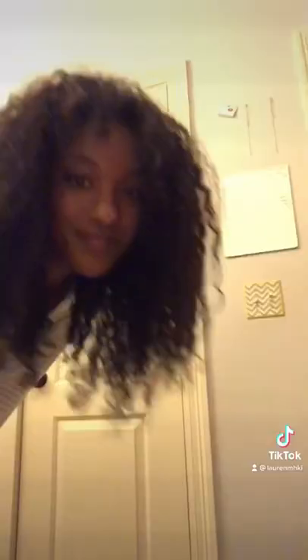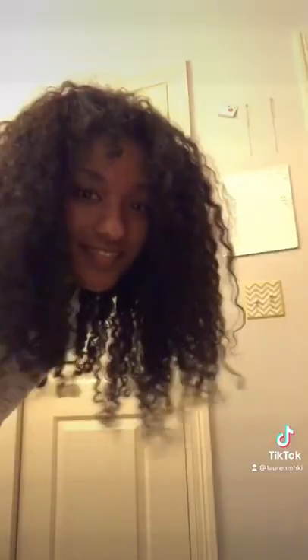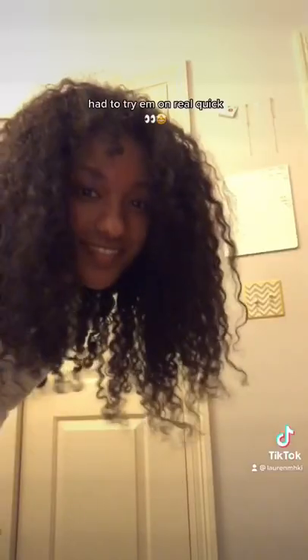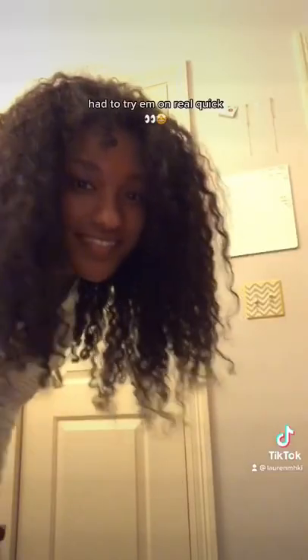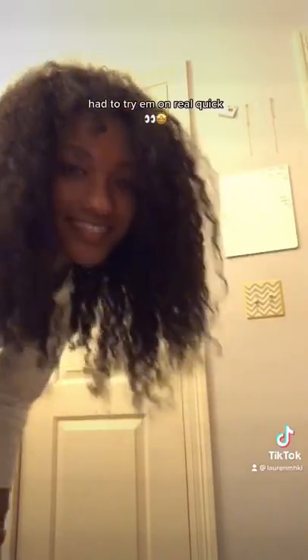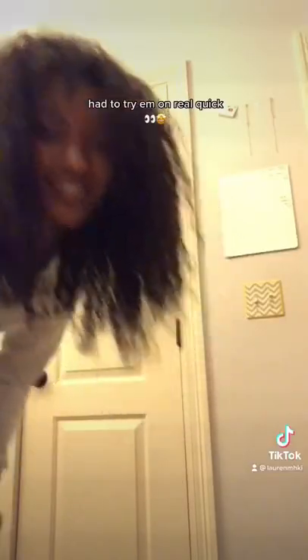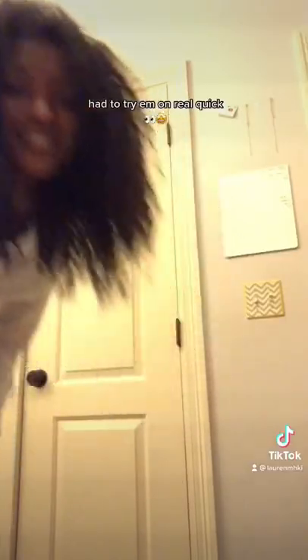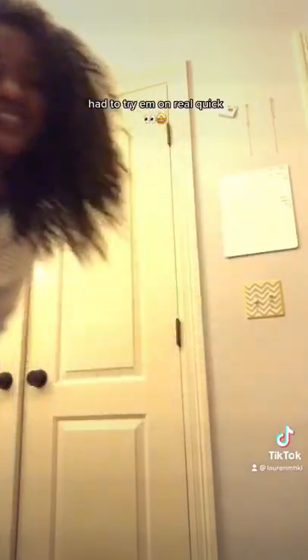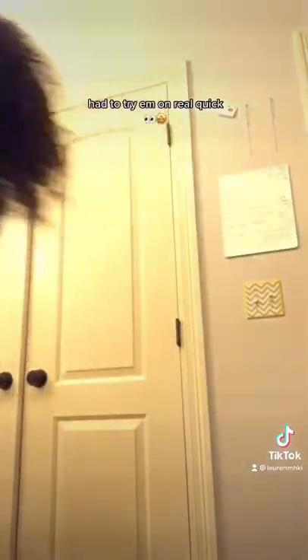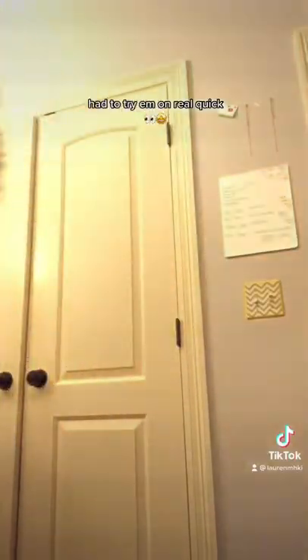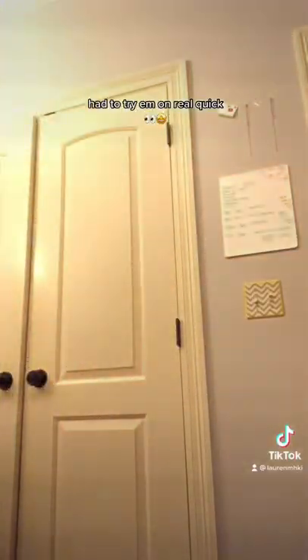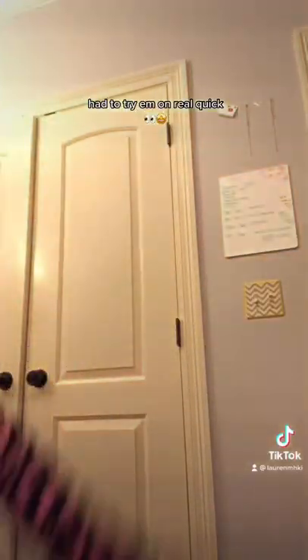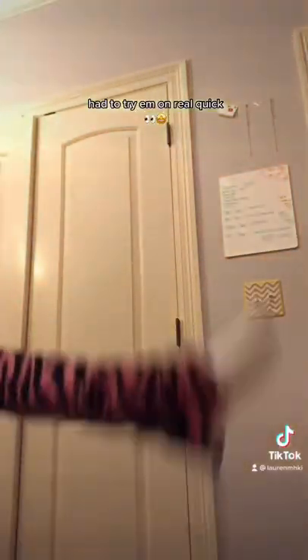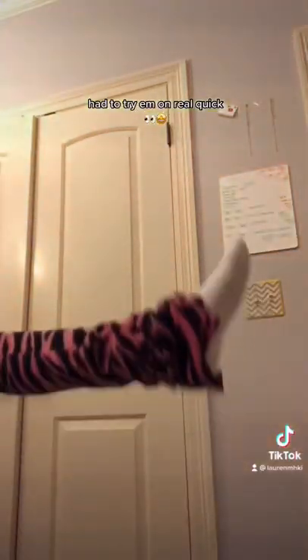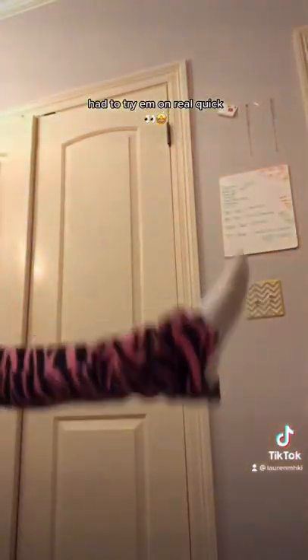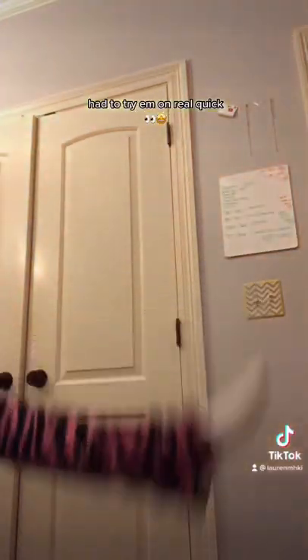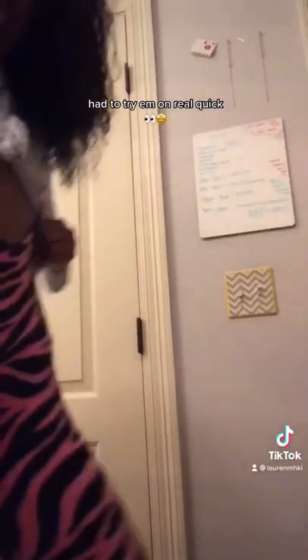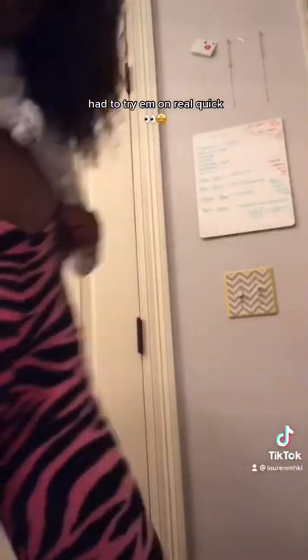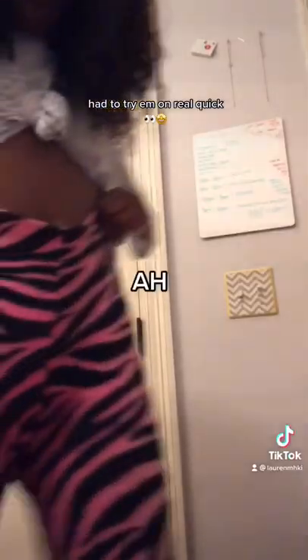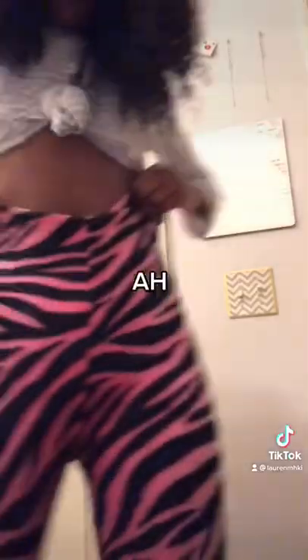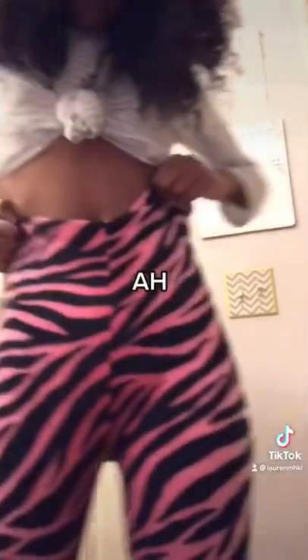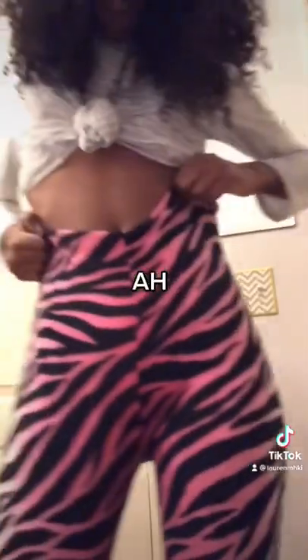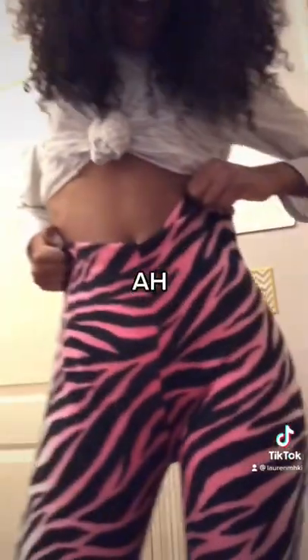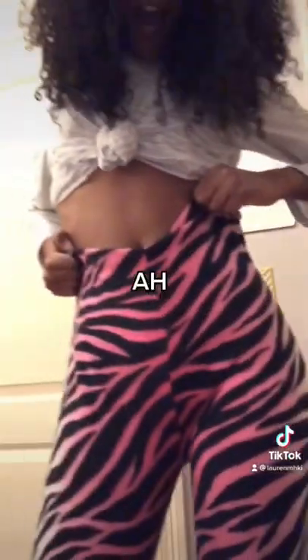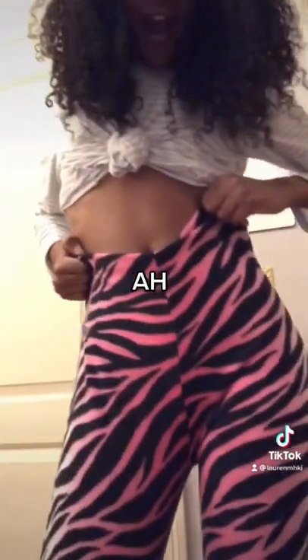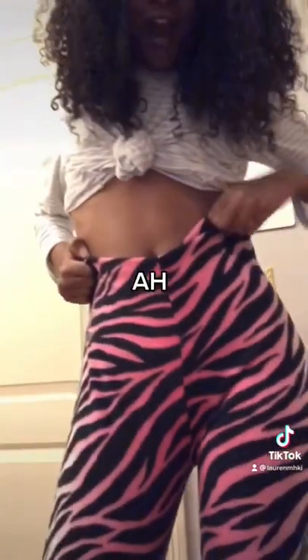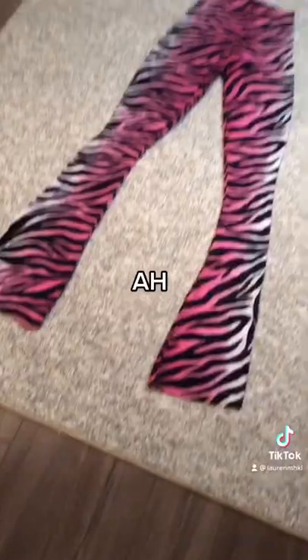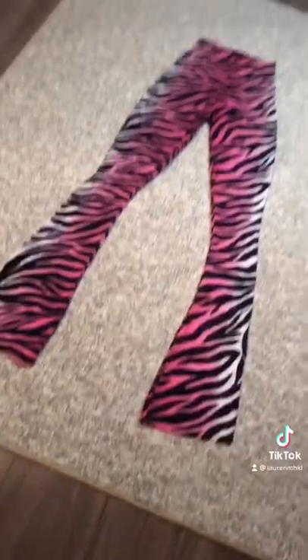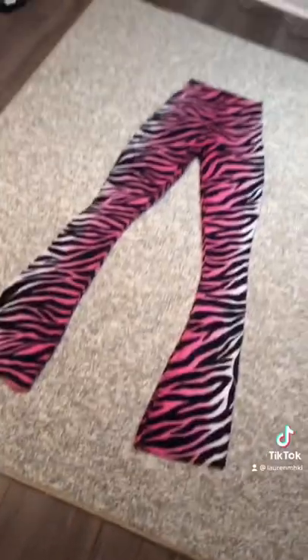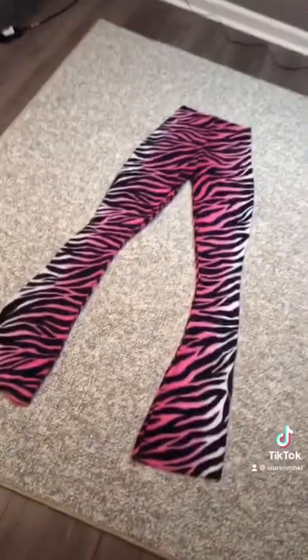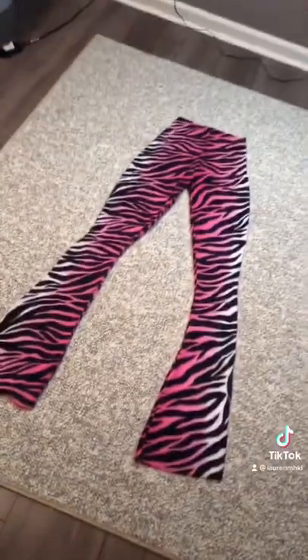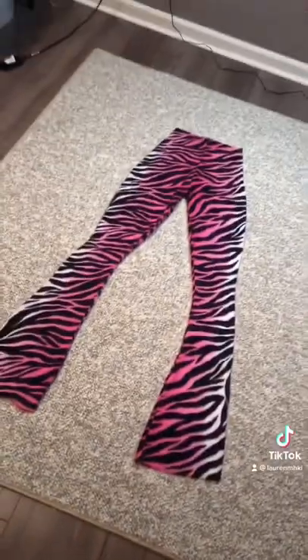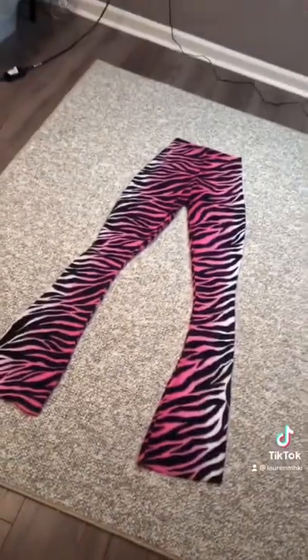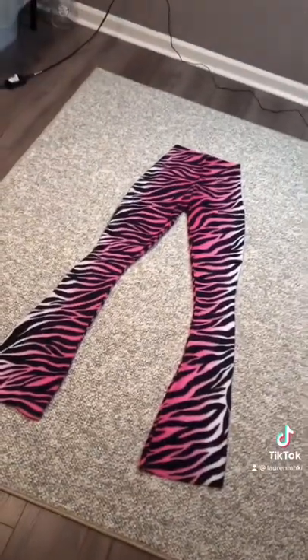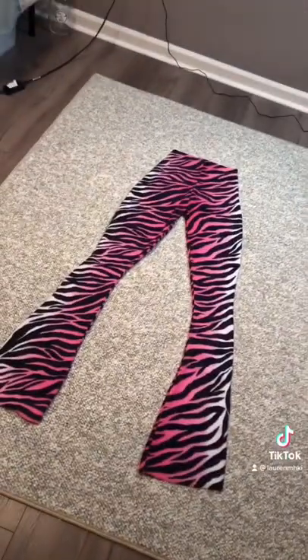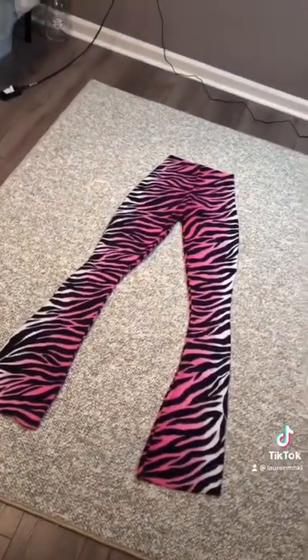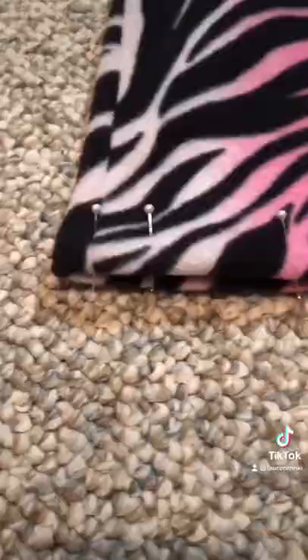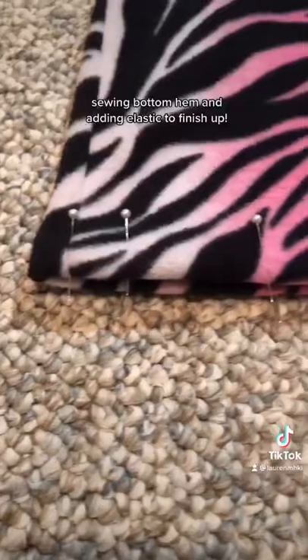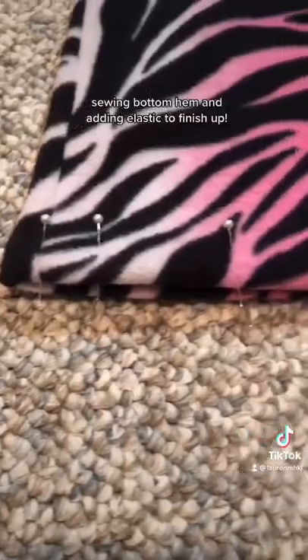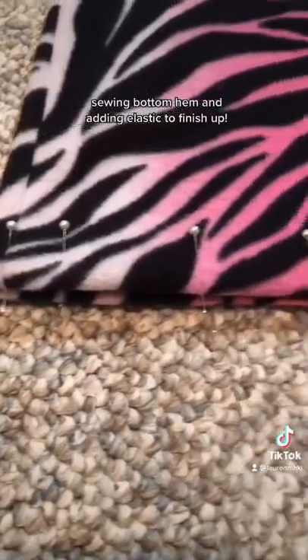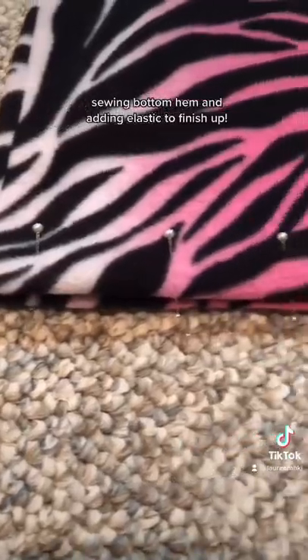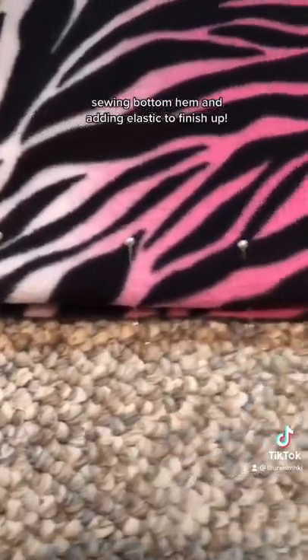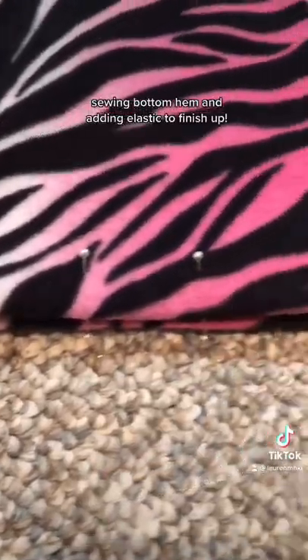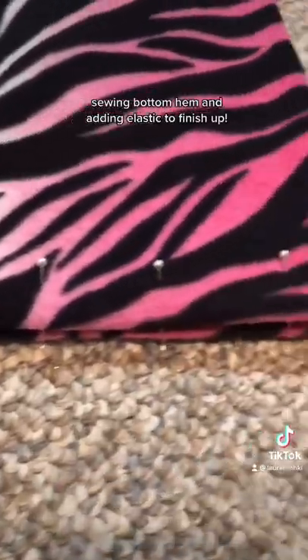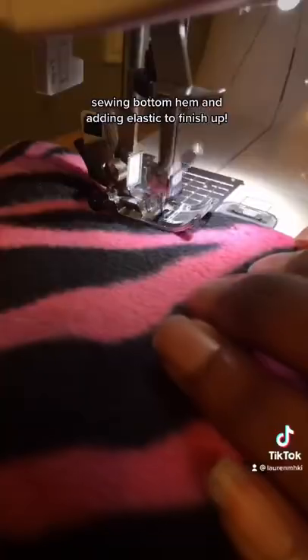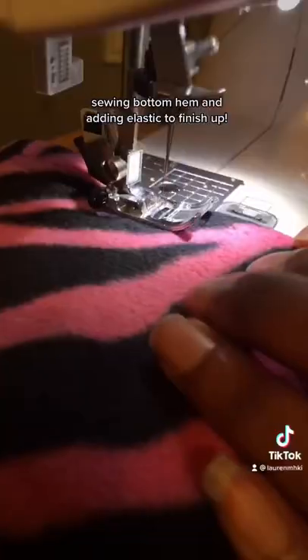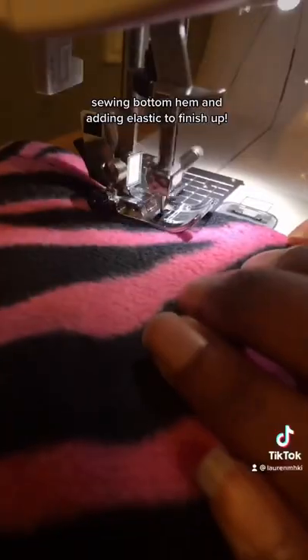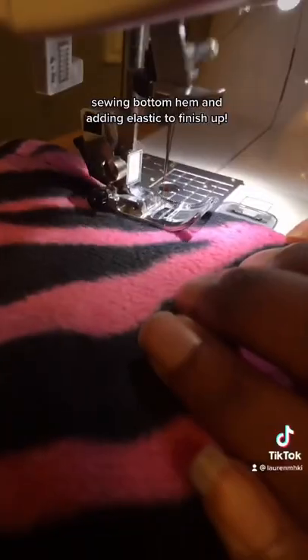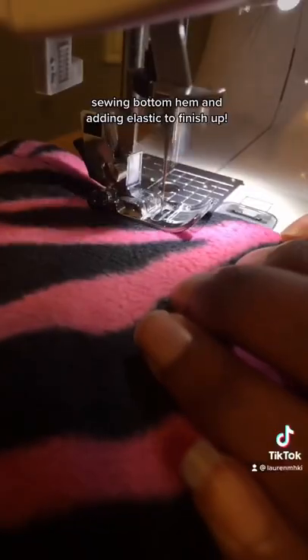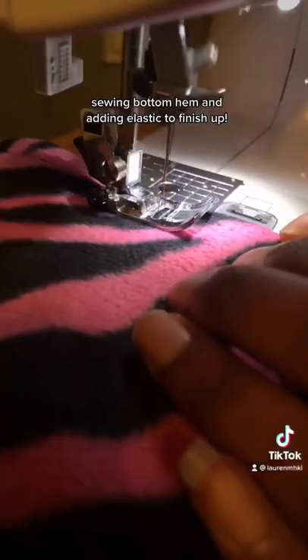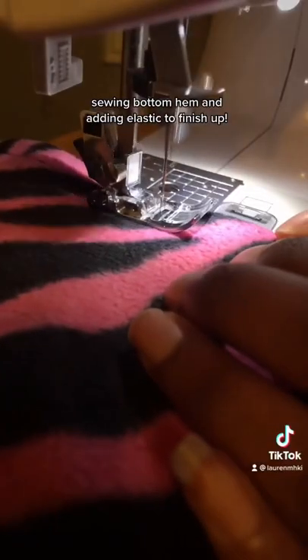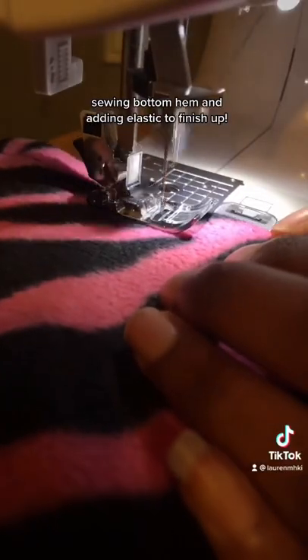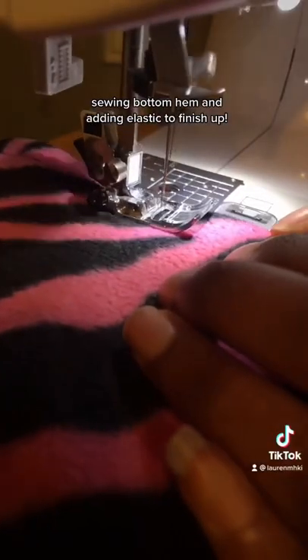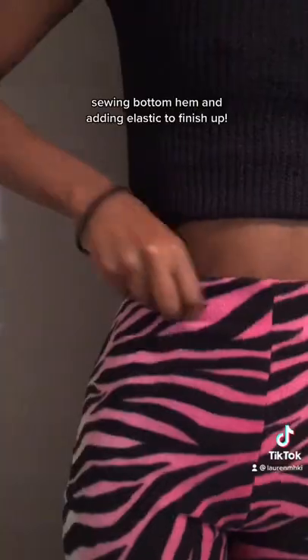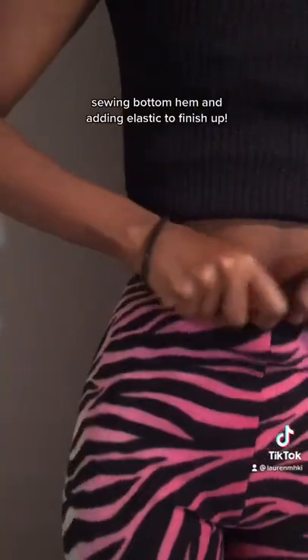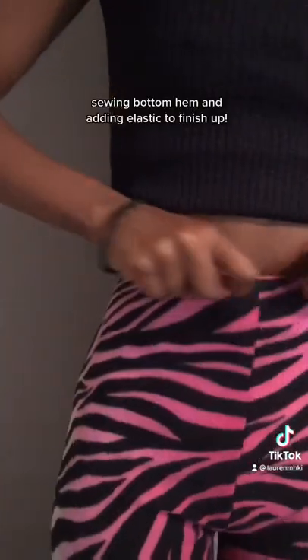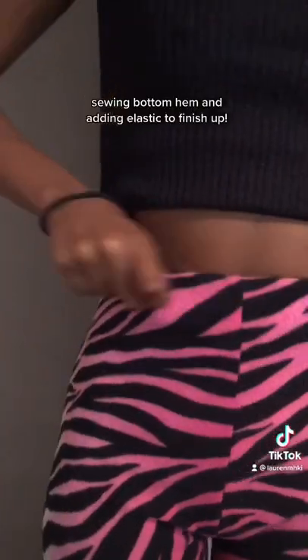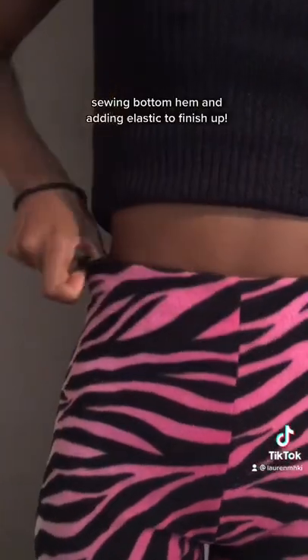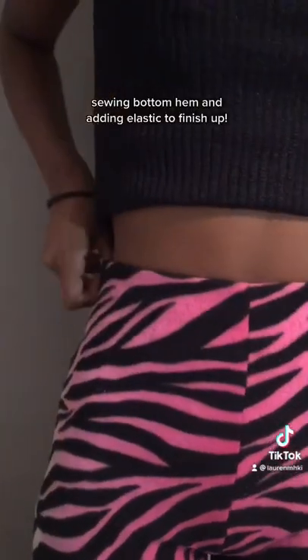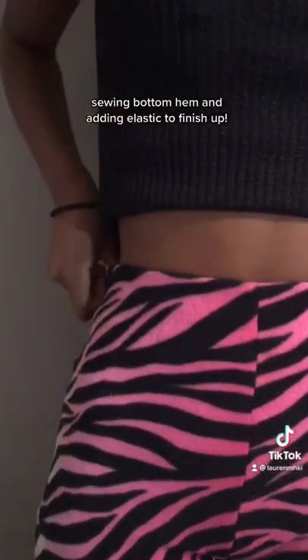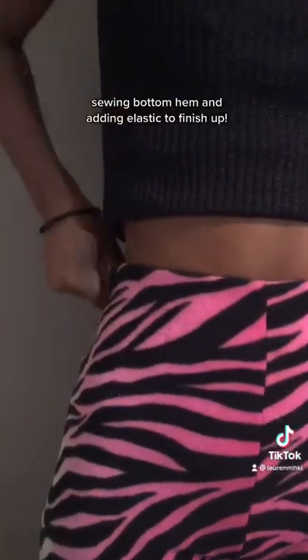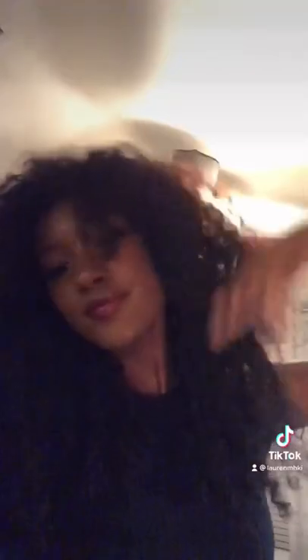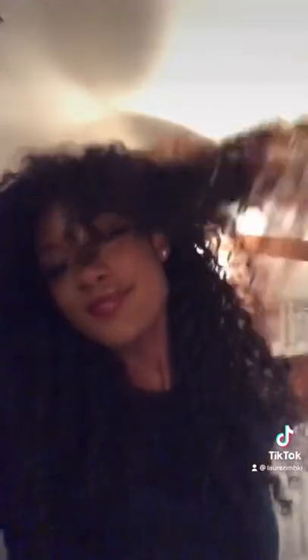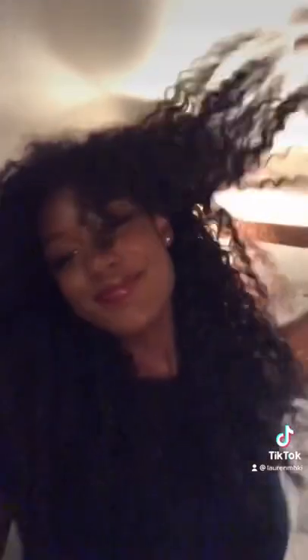Had to try them on real quick. Sewing bottom hem and adding elastic to finish them.